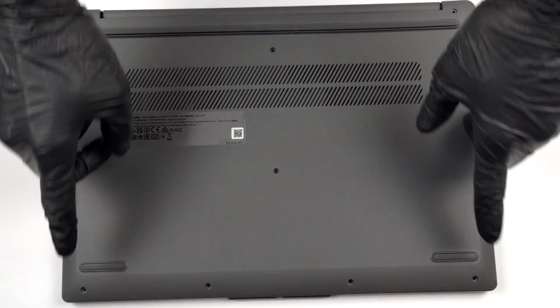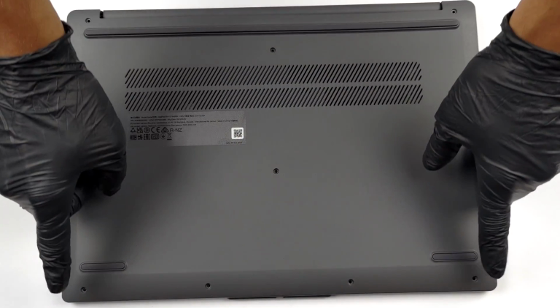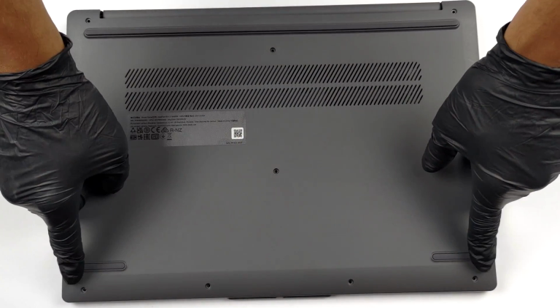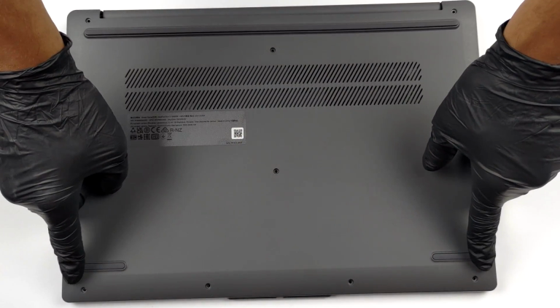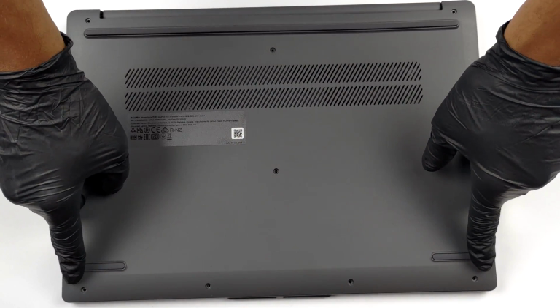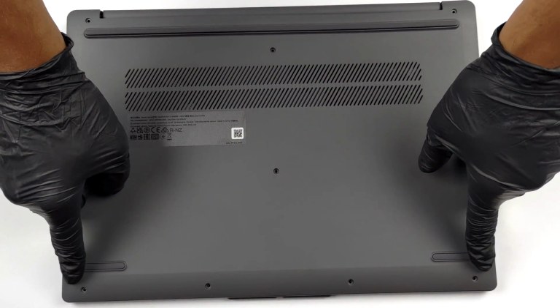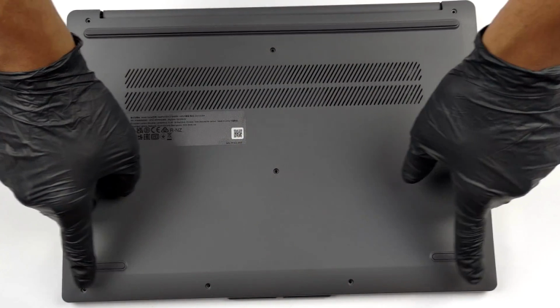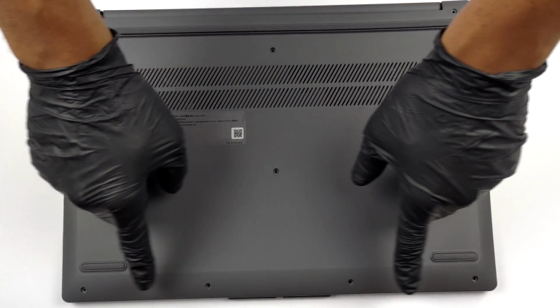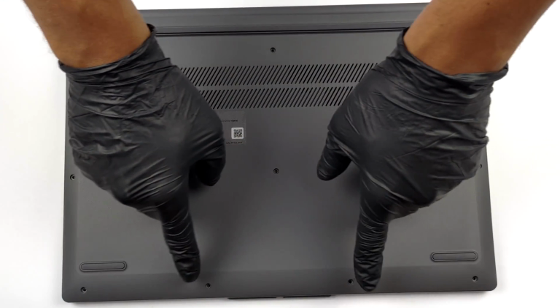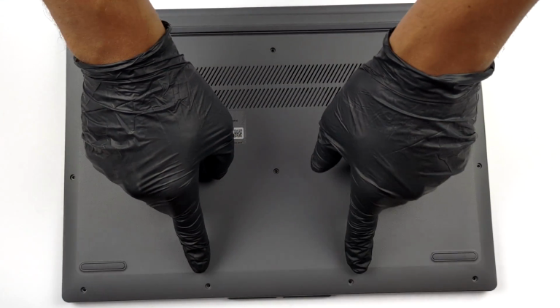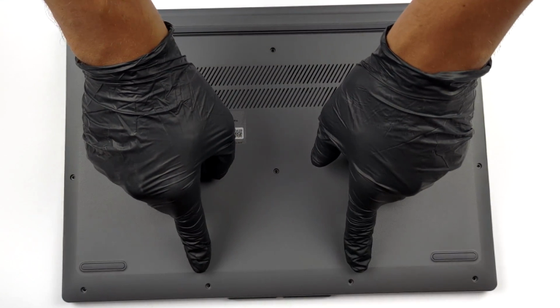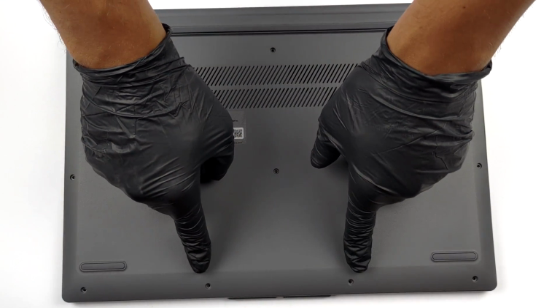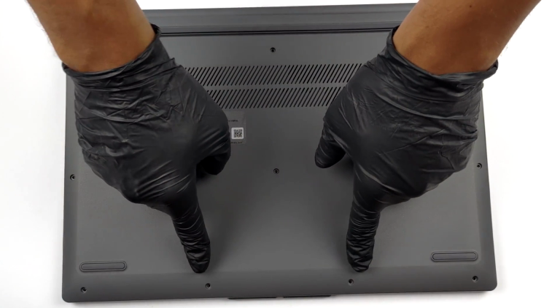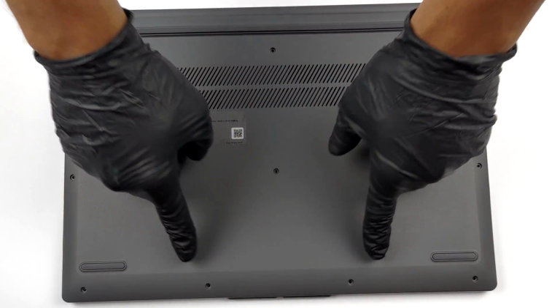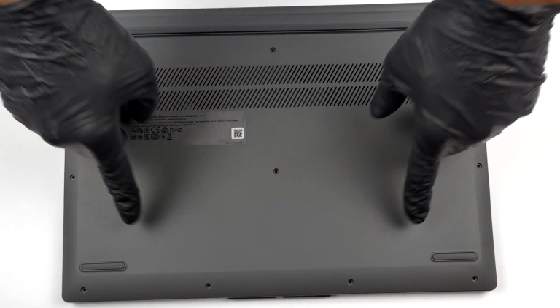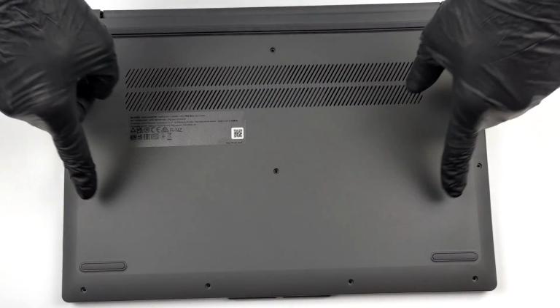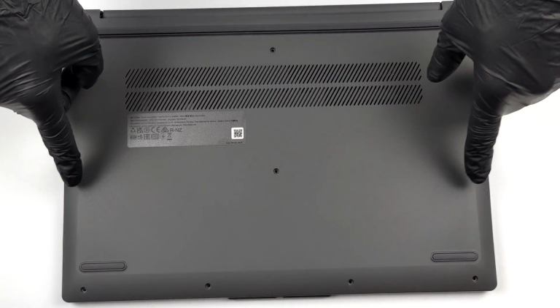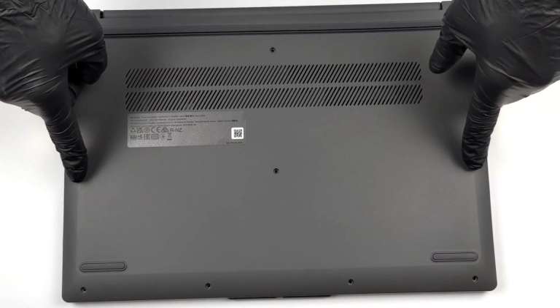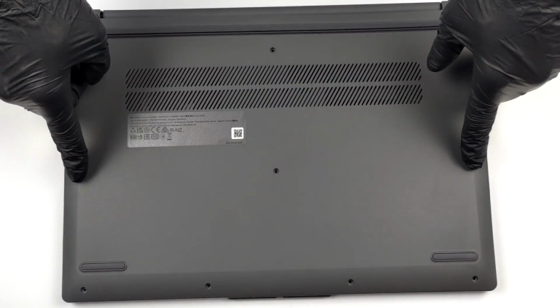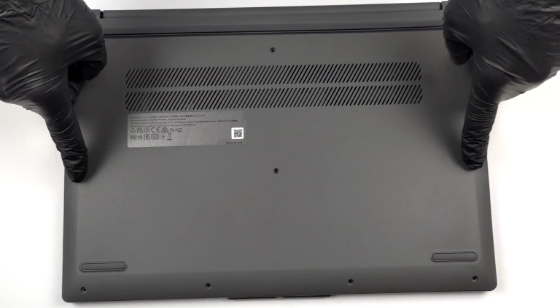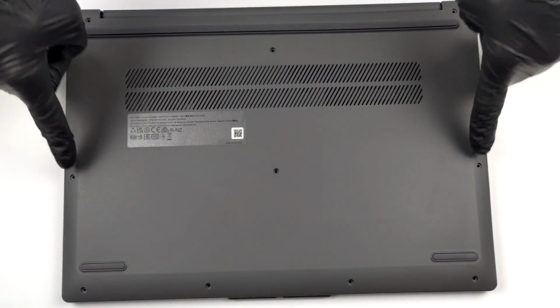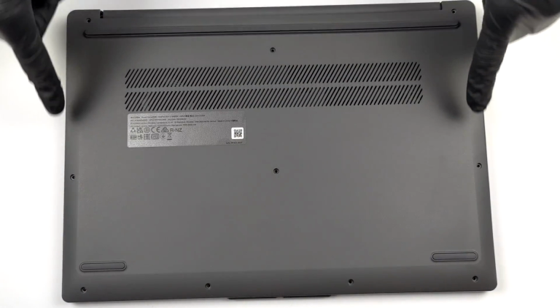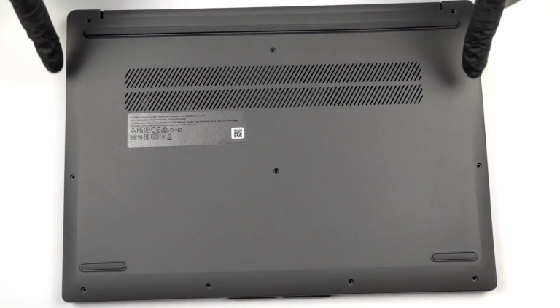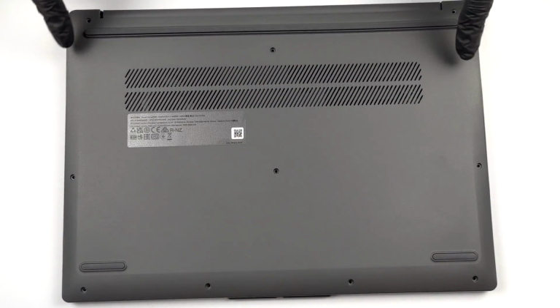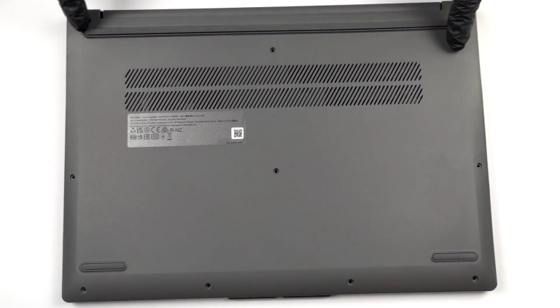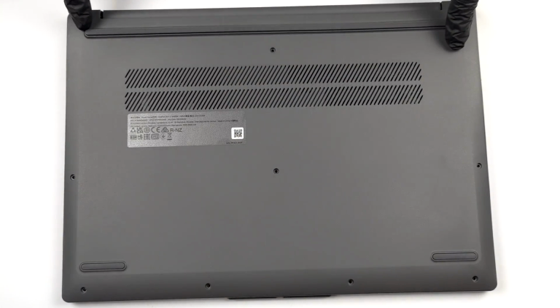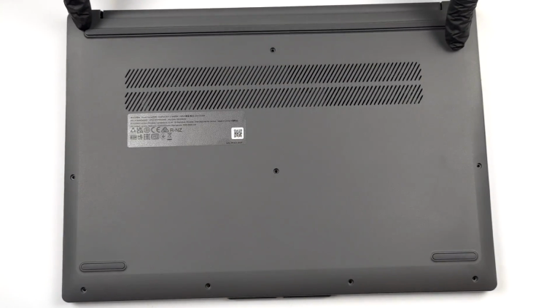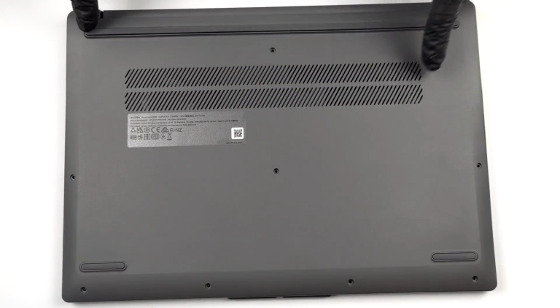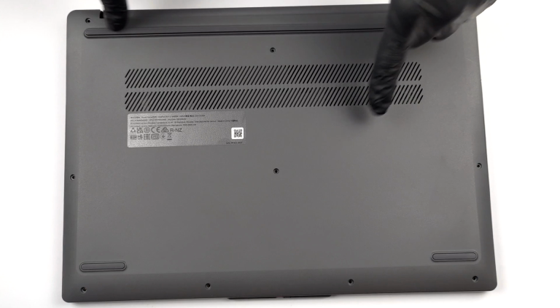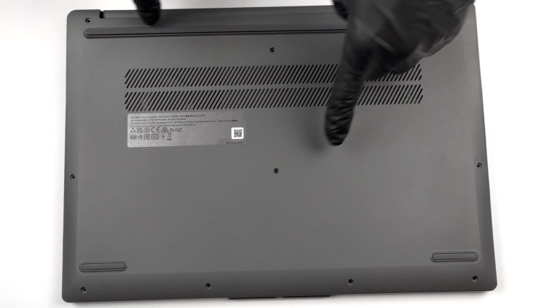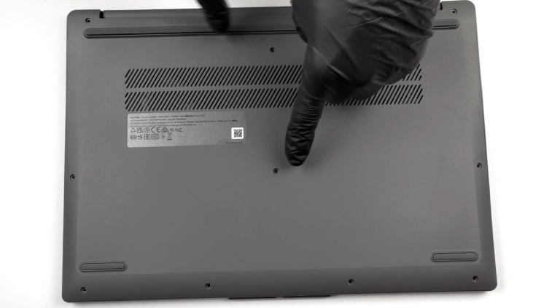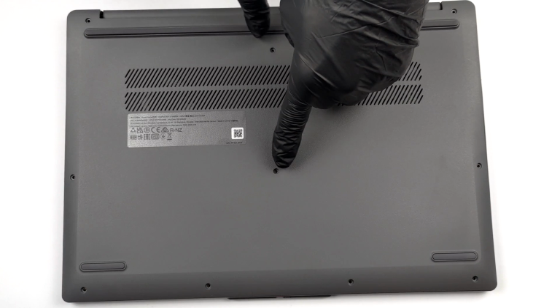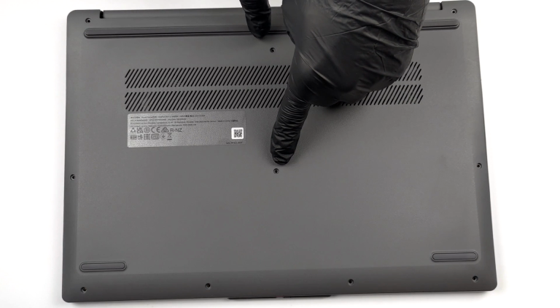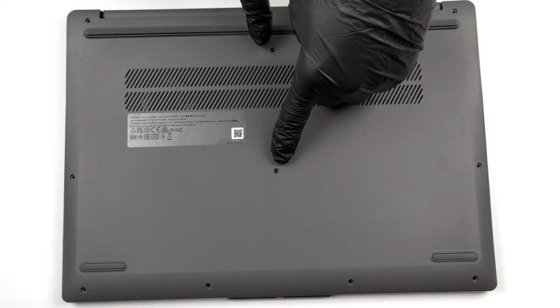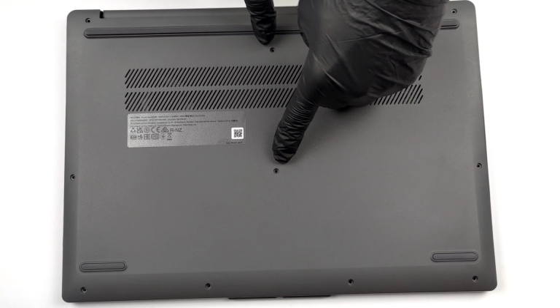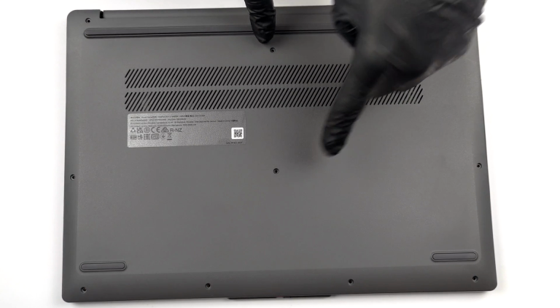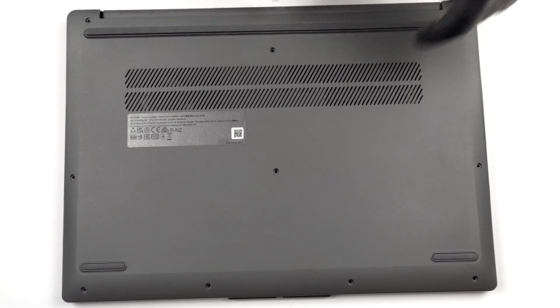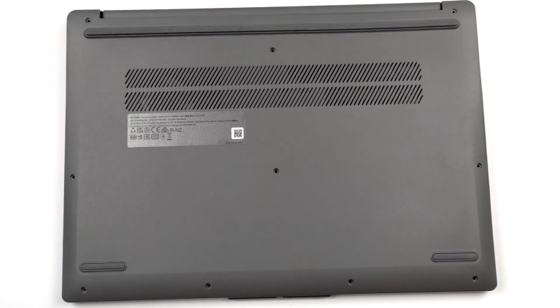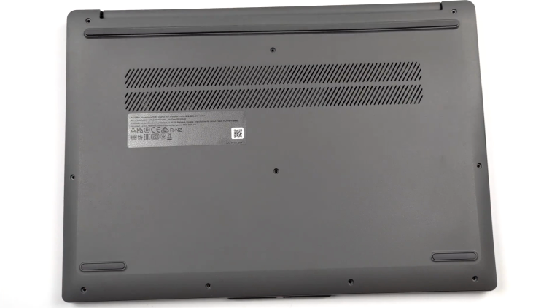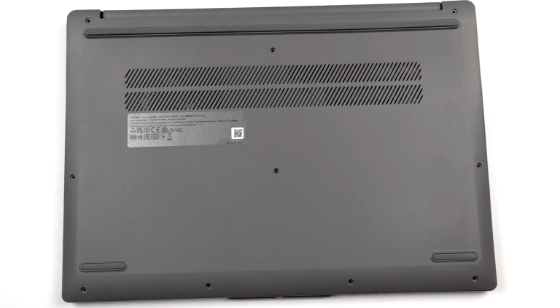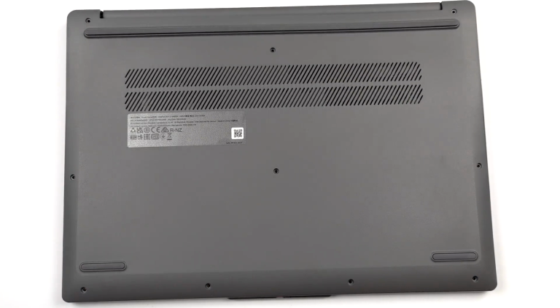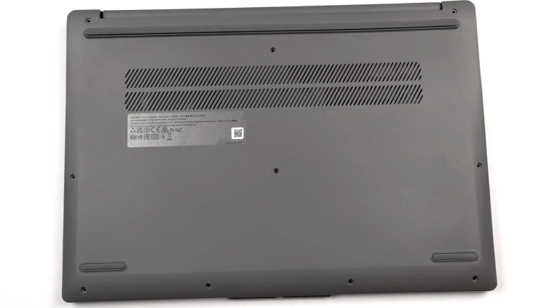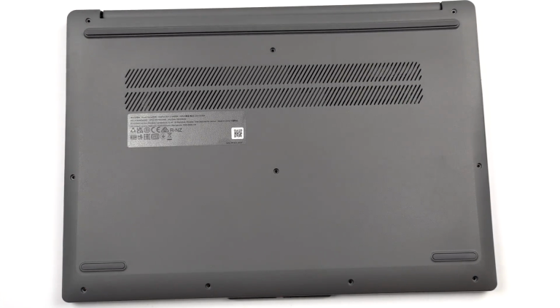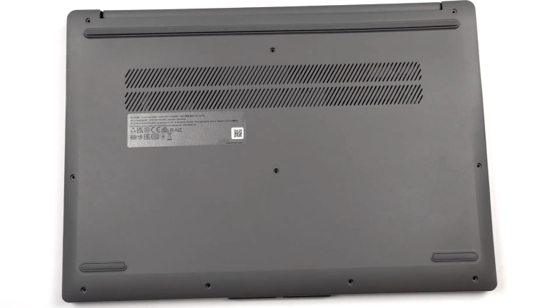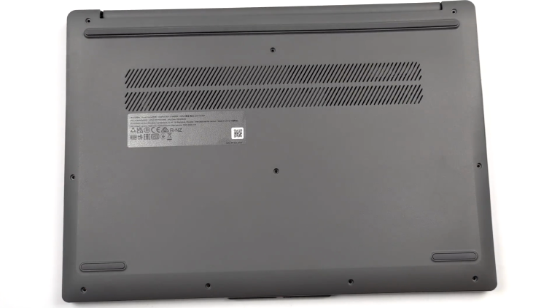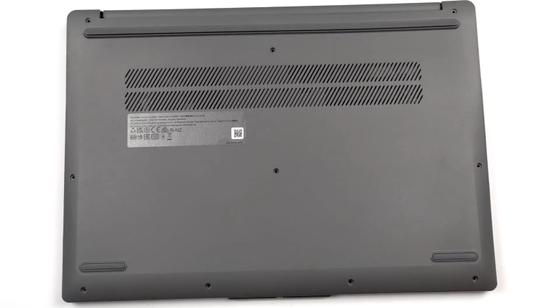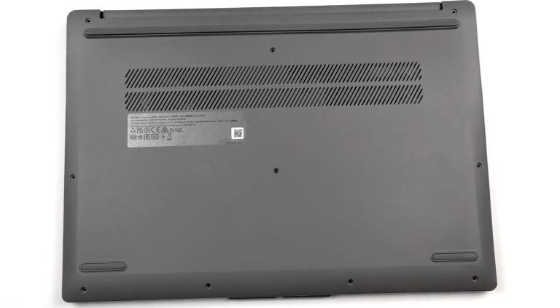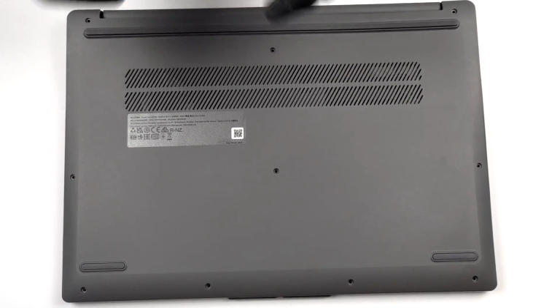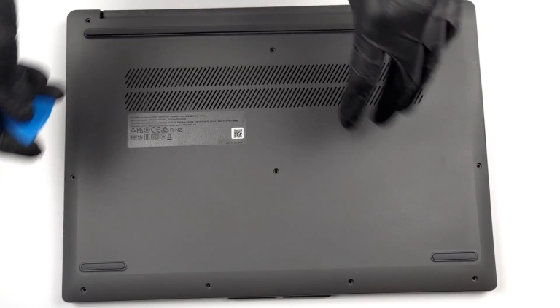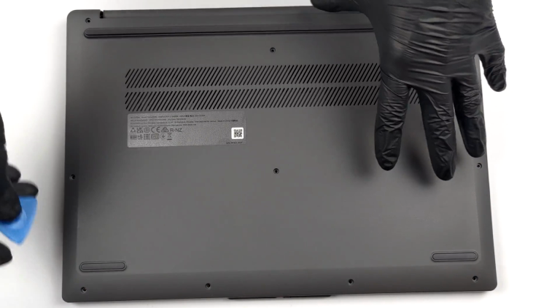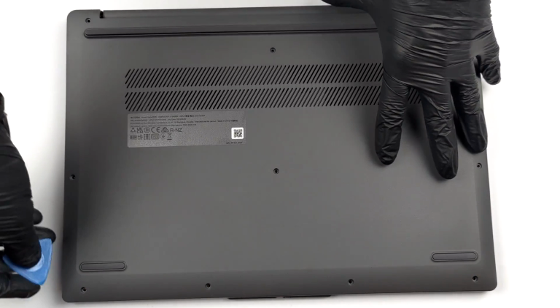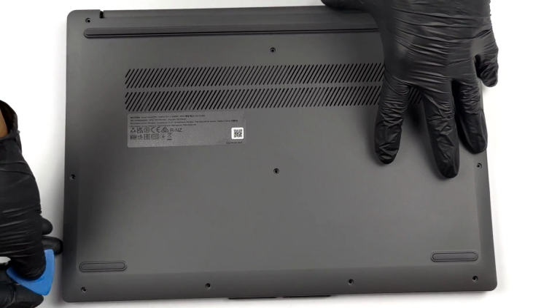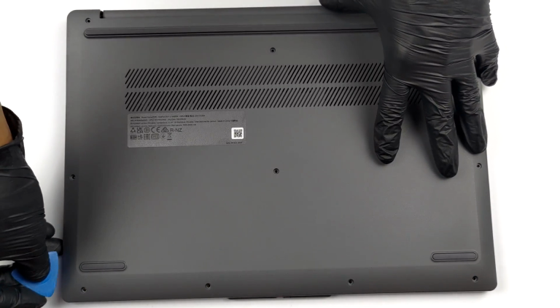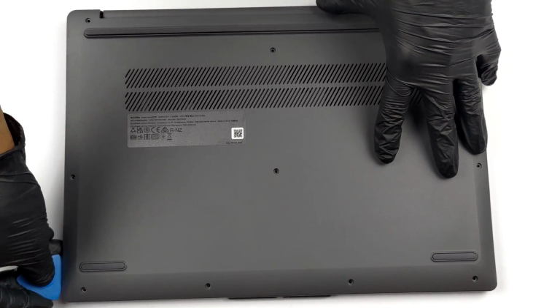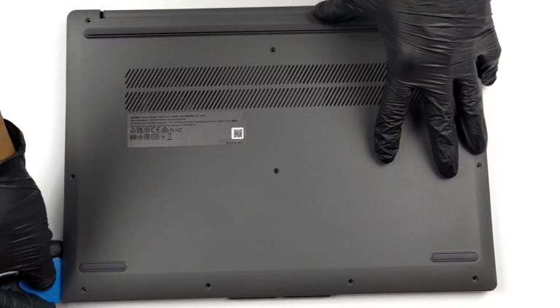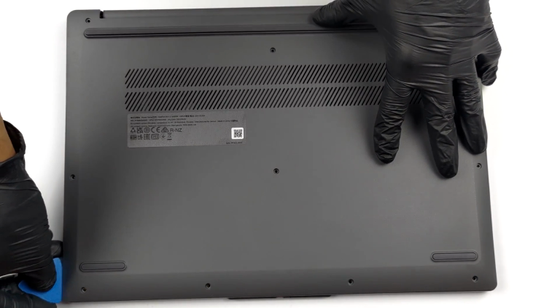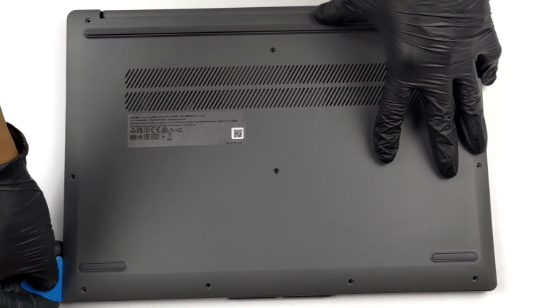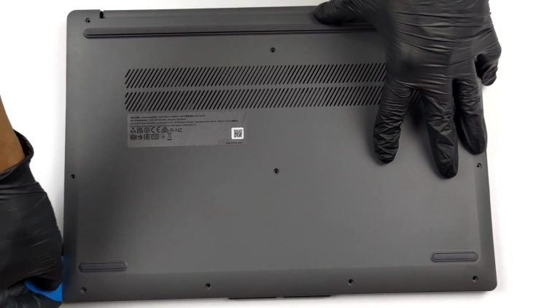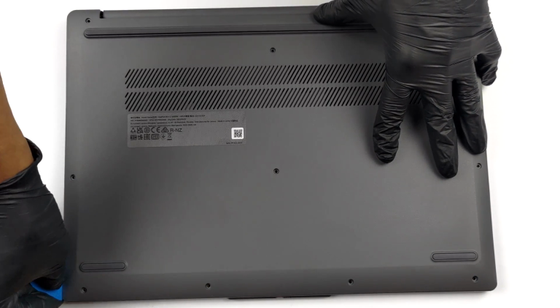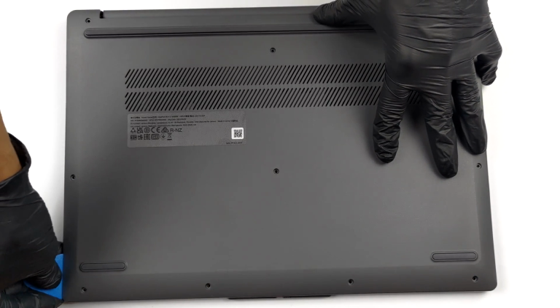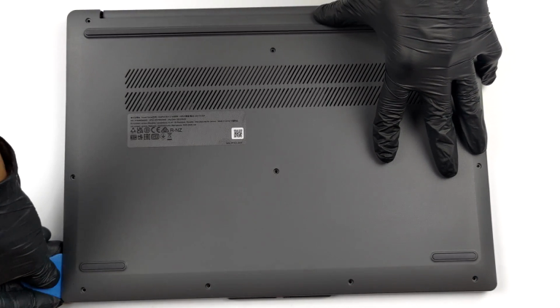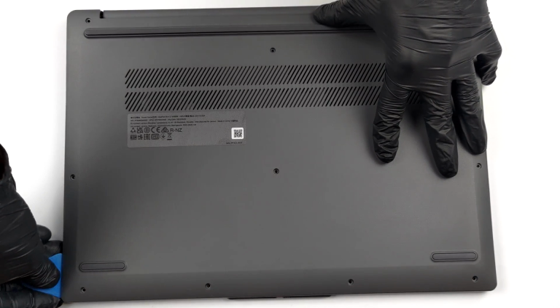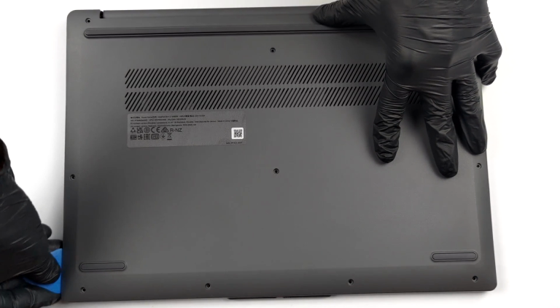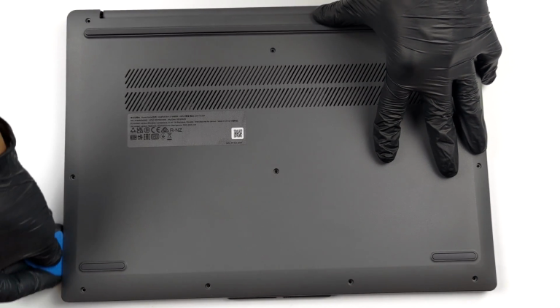Hello, this is Laptop Media, and today we will show you how to open the Lenovo IdeaPad Slim 3 and what's inside of it.